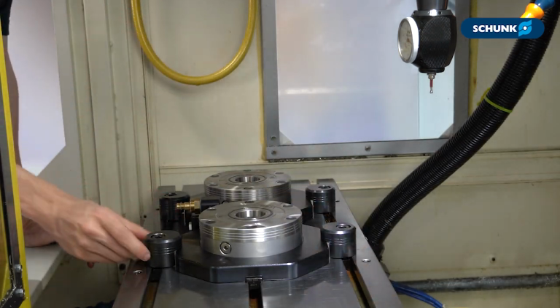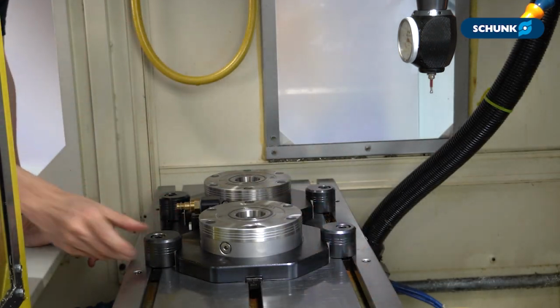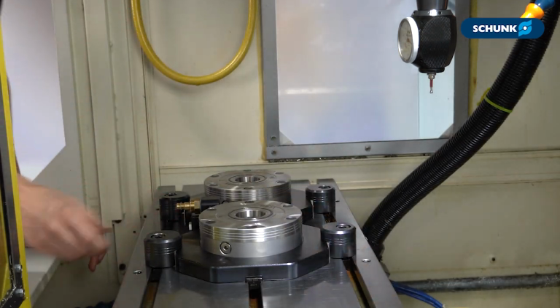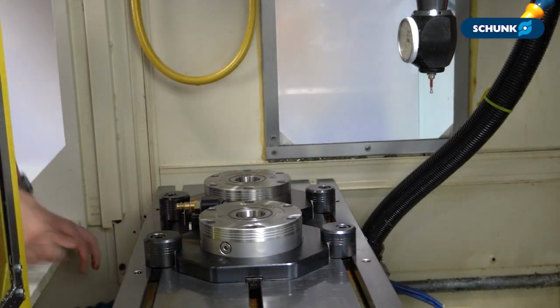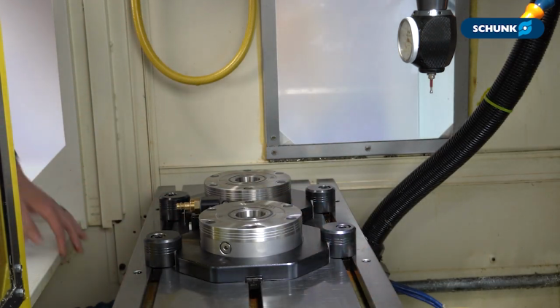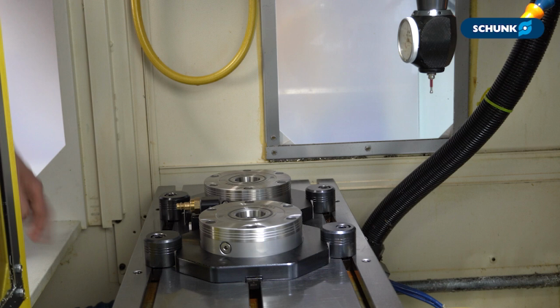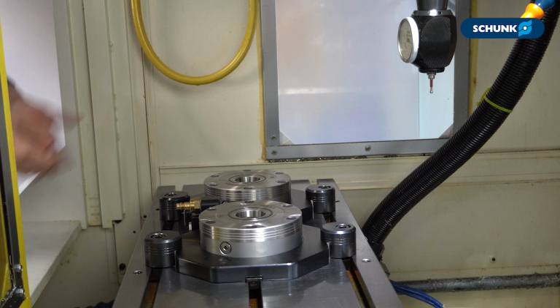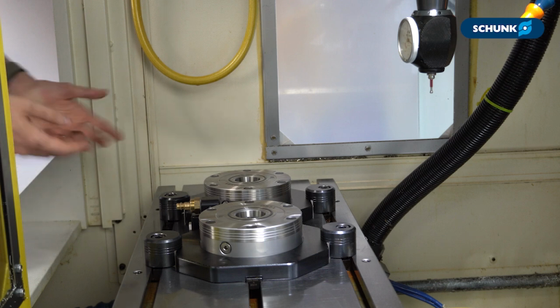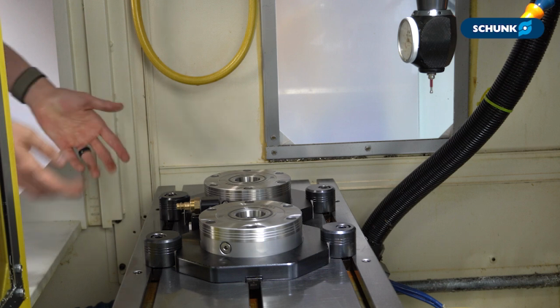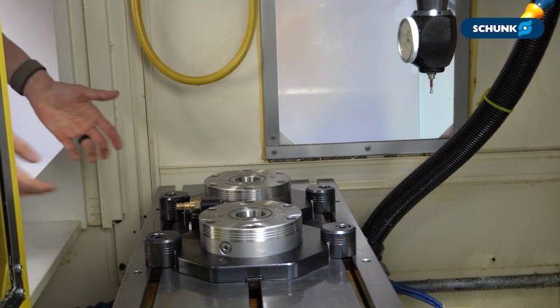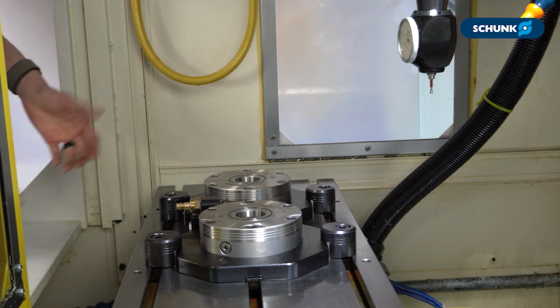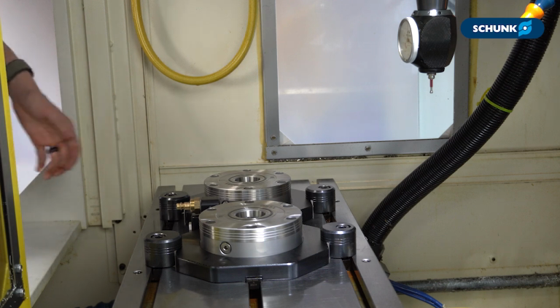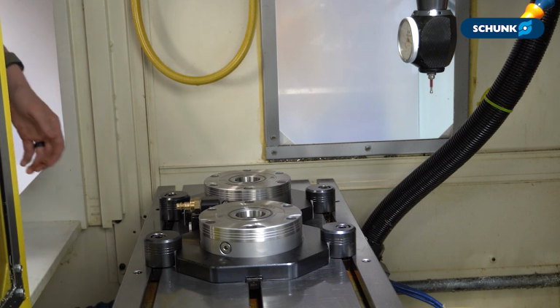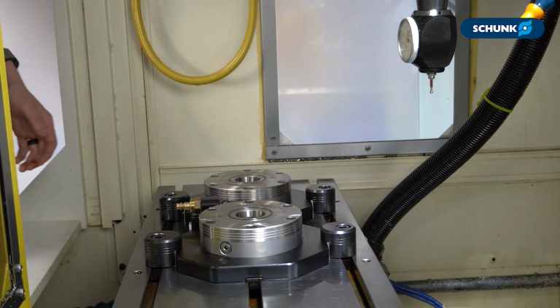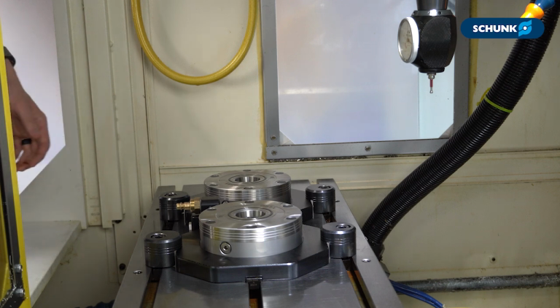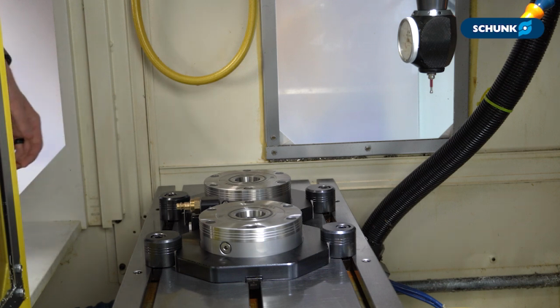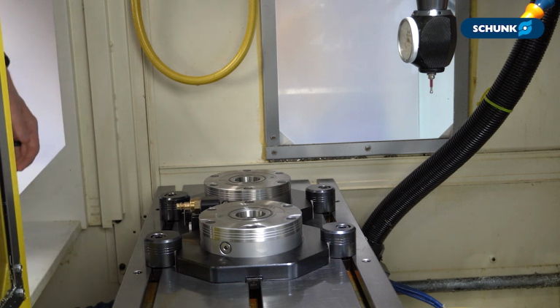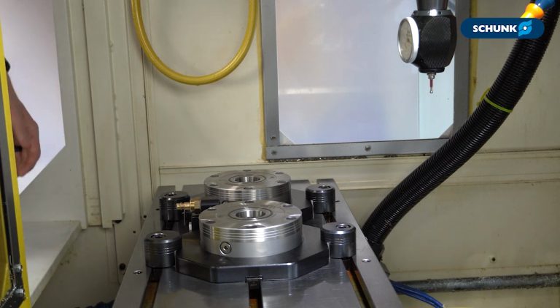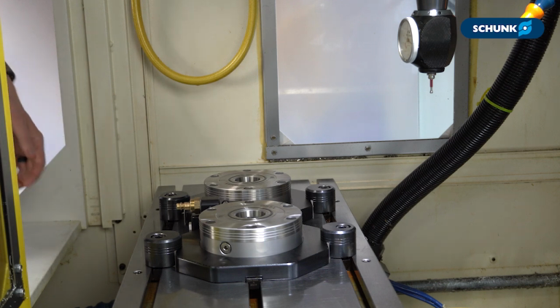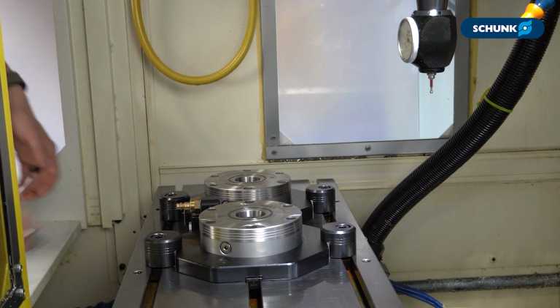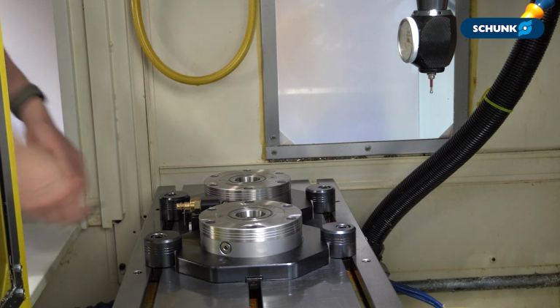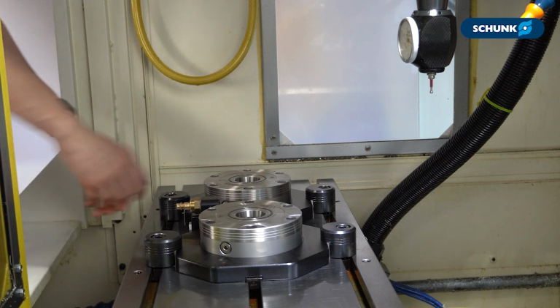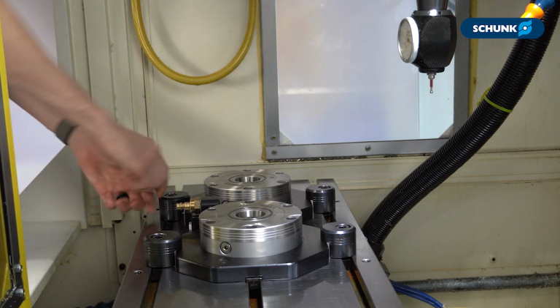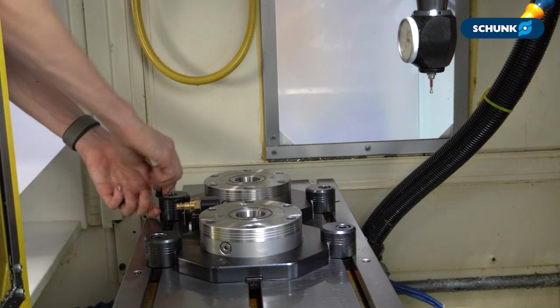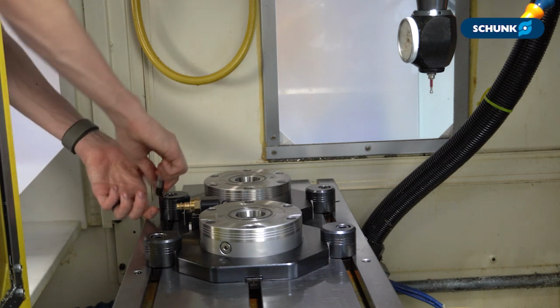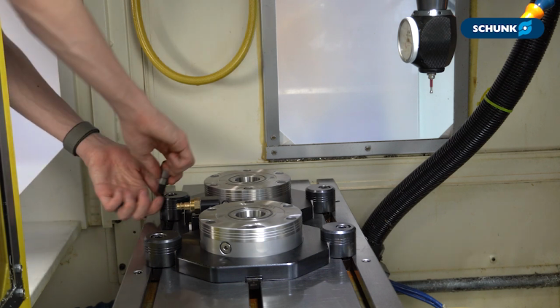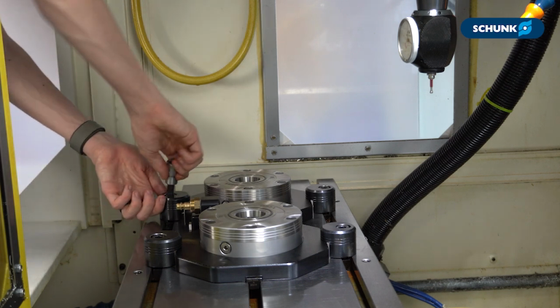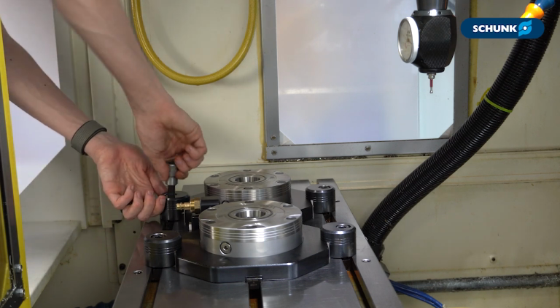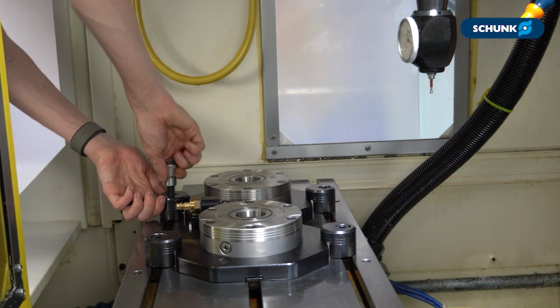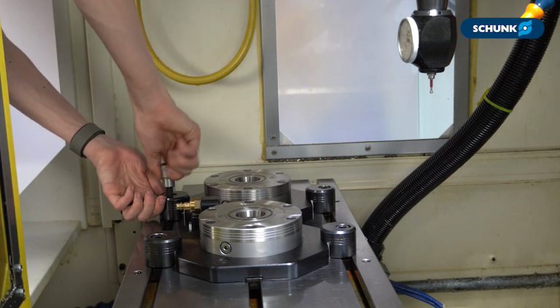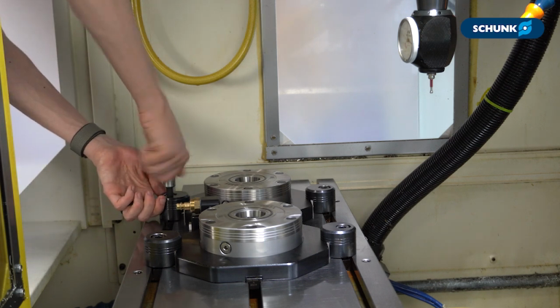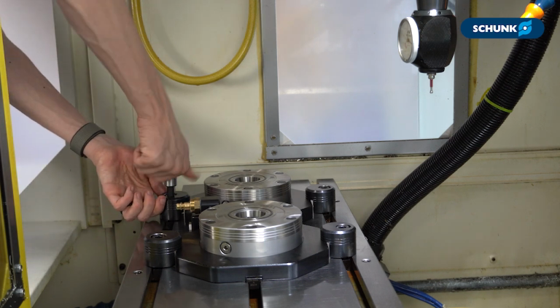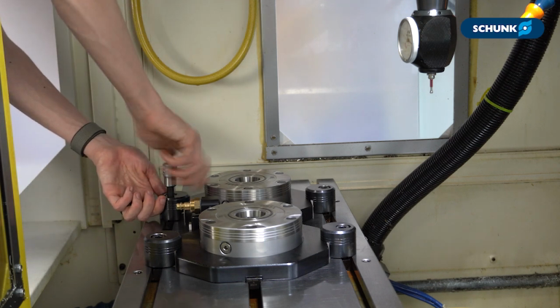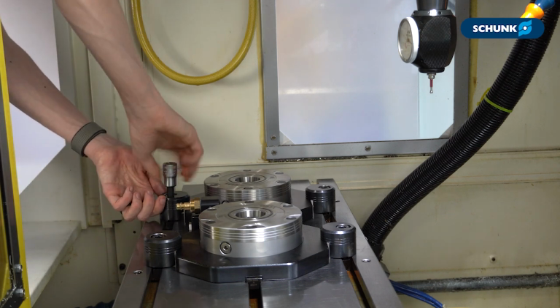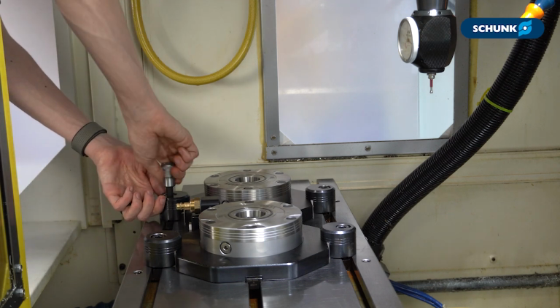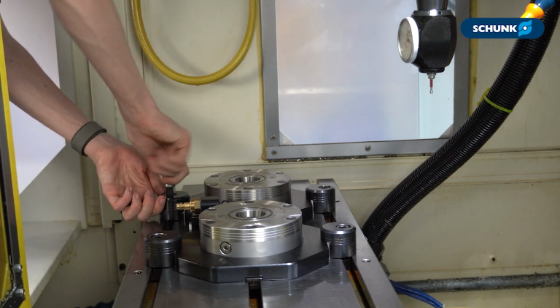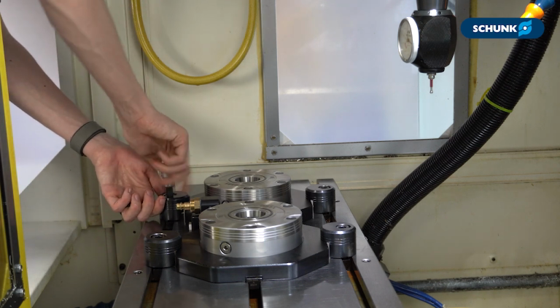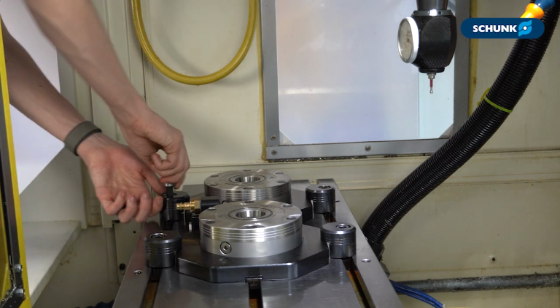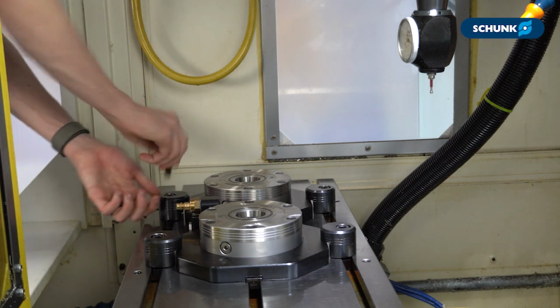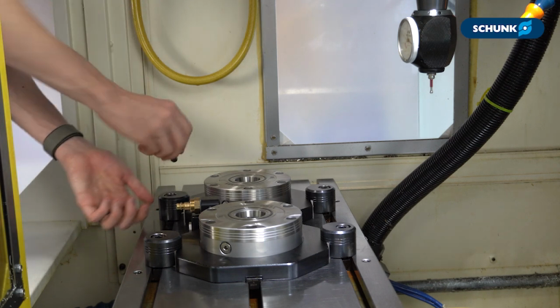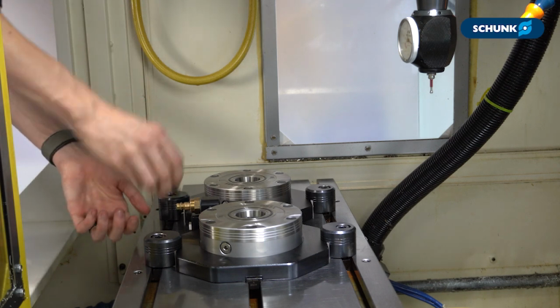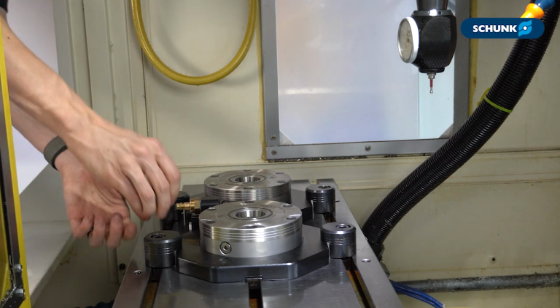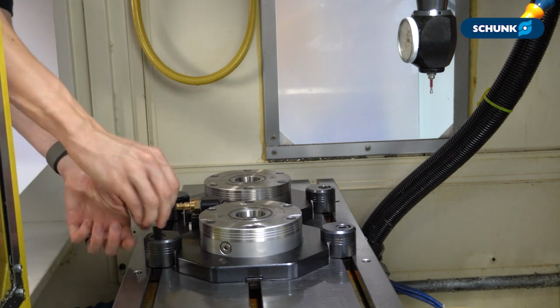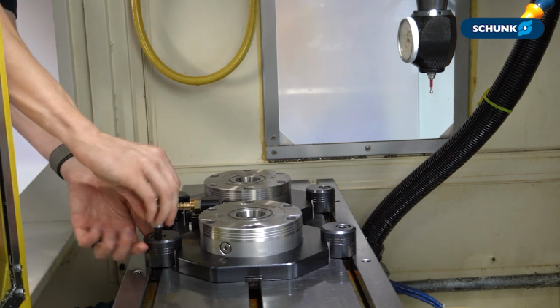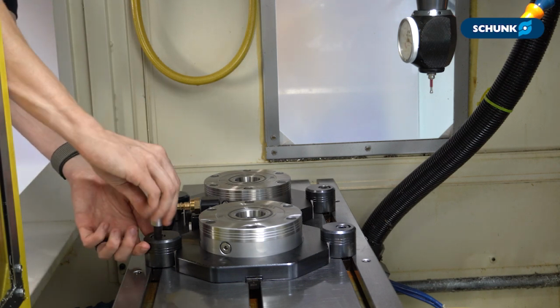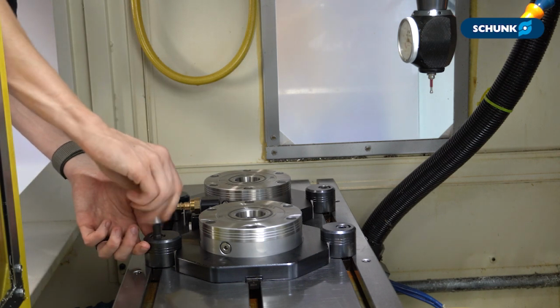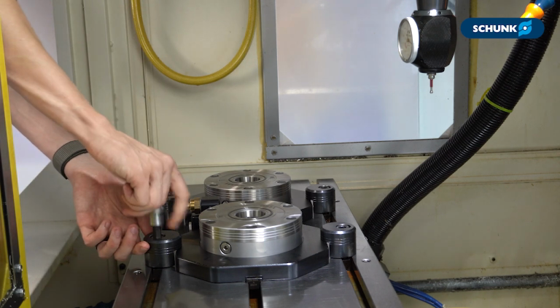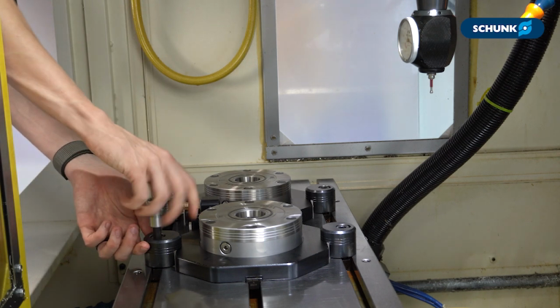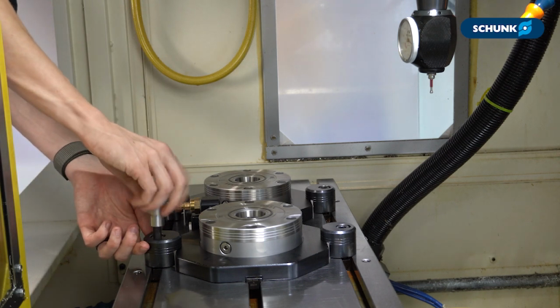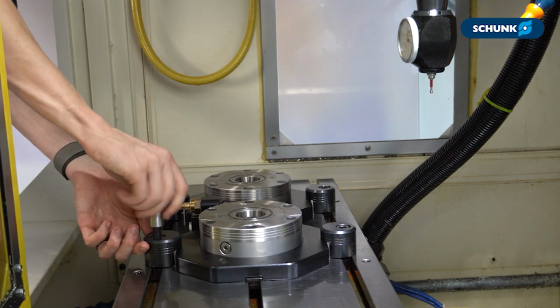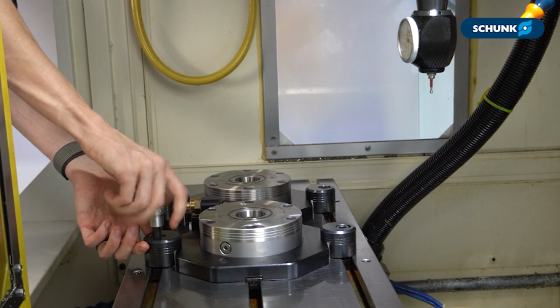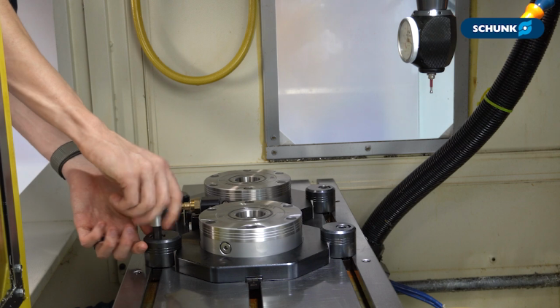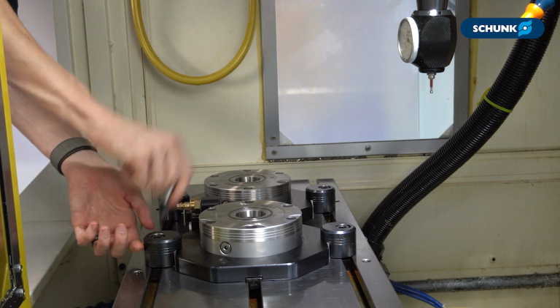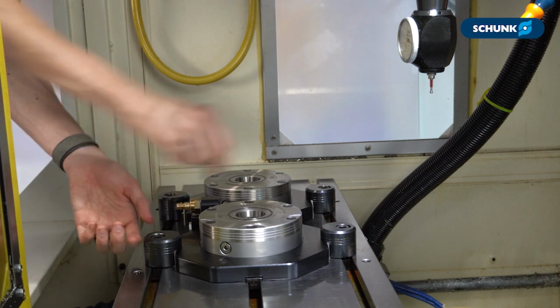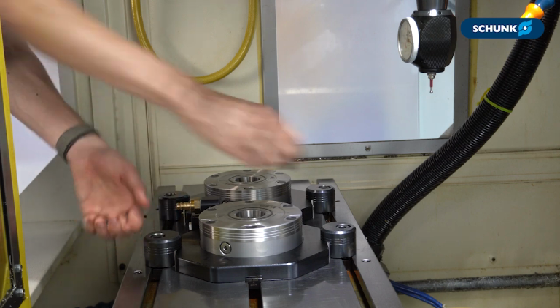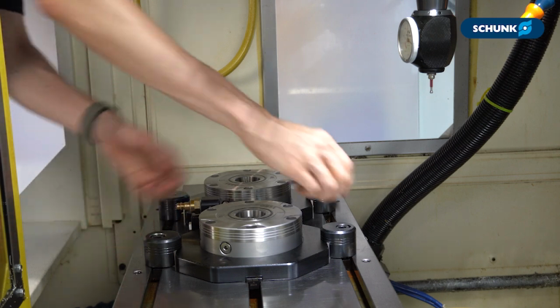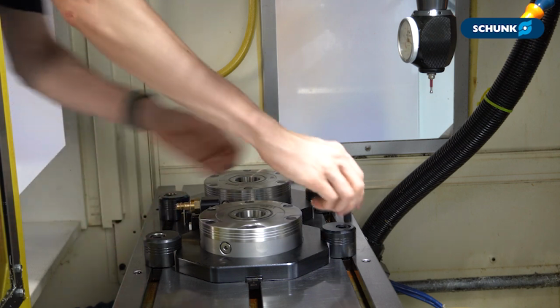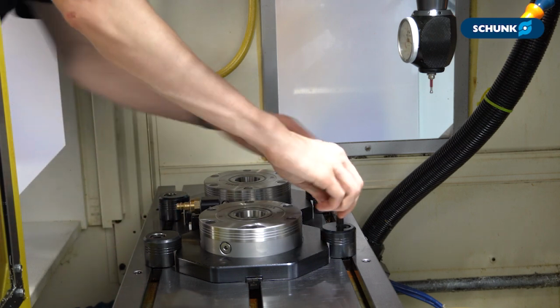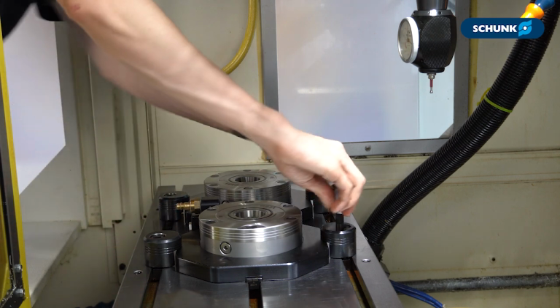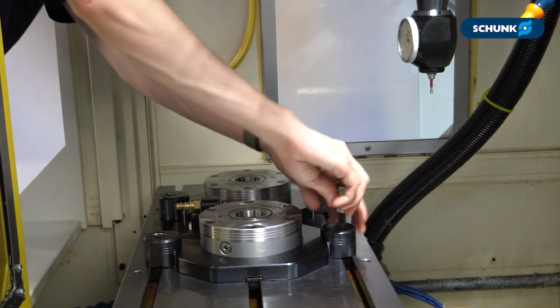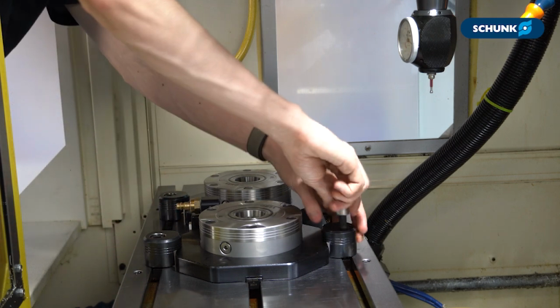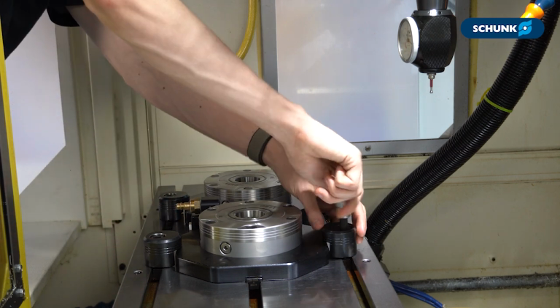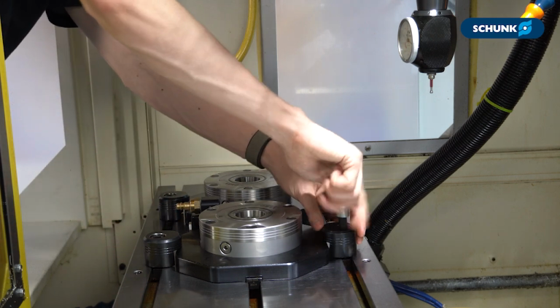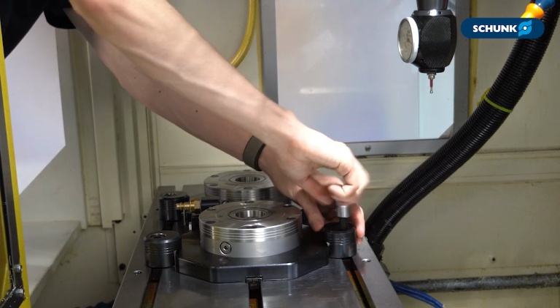Once you have these in place, we can snug them up — just hand tight.